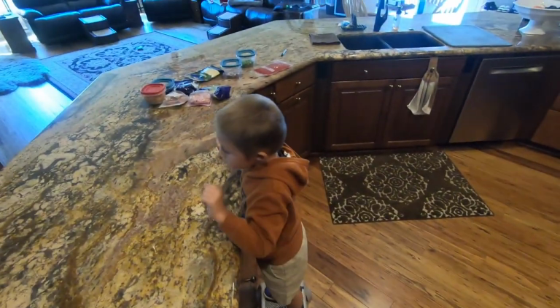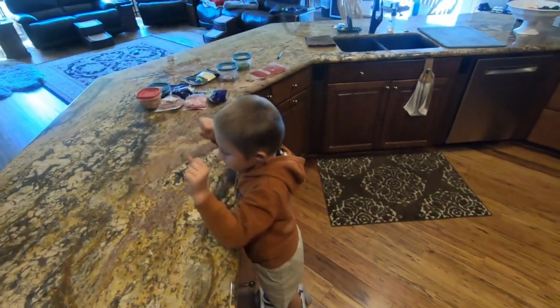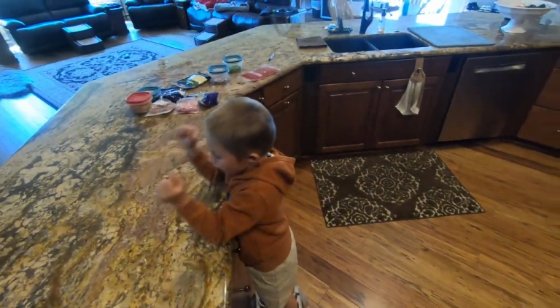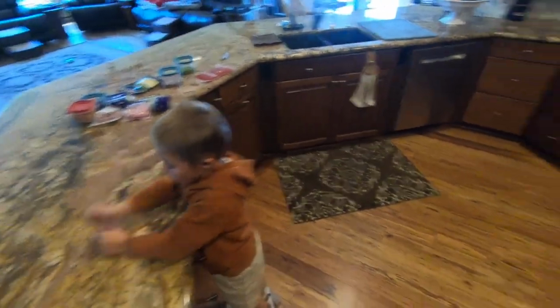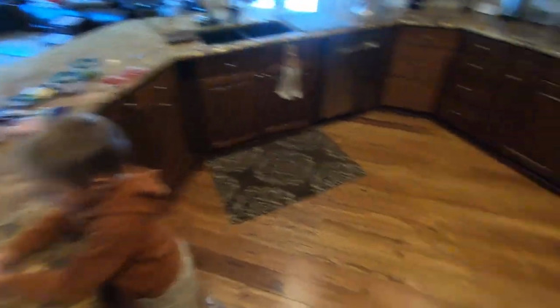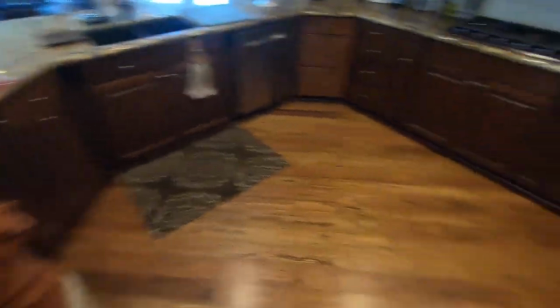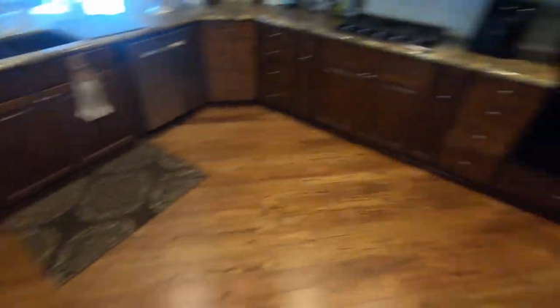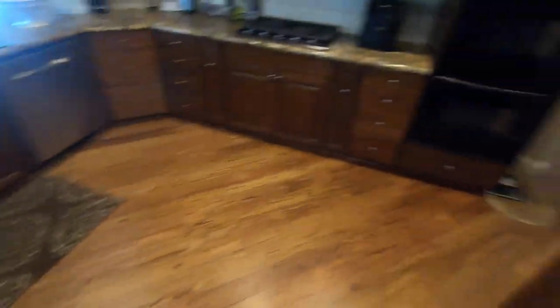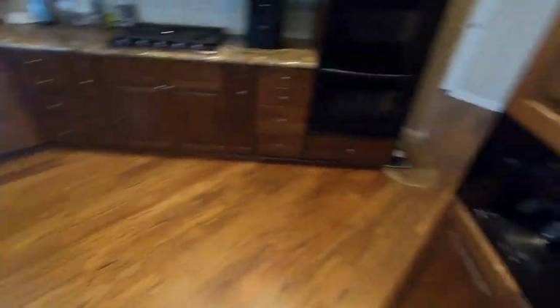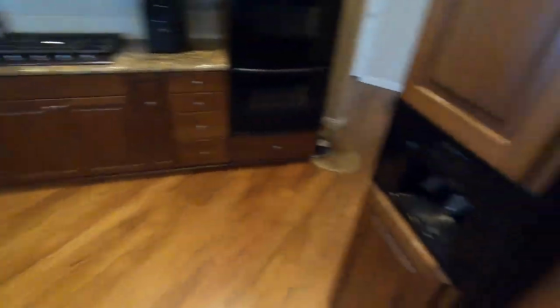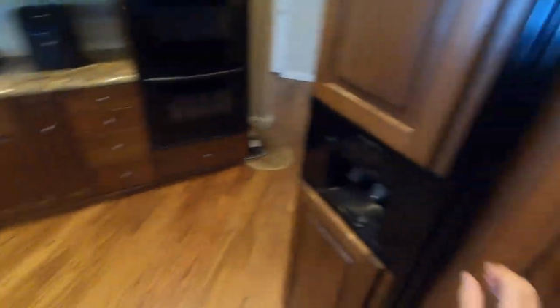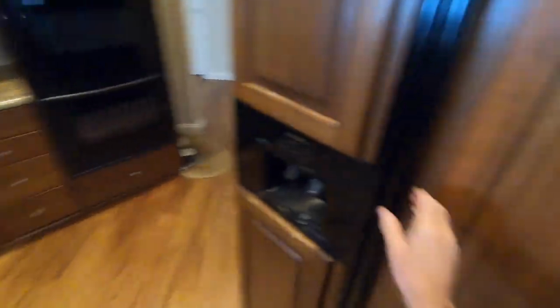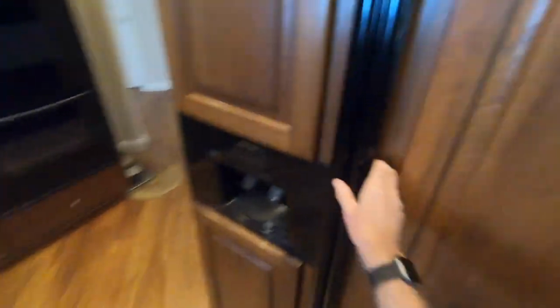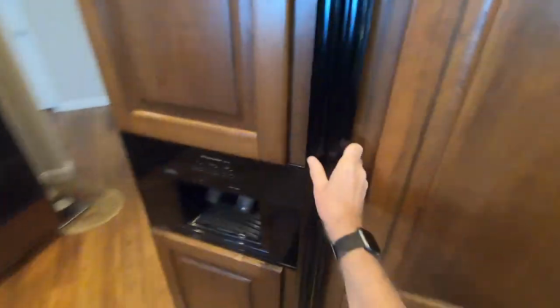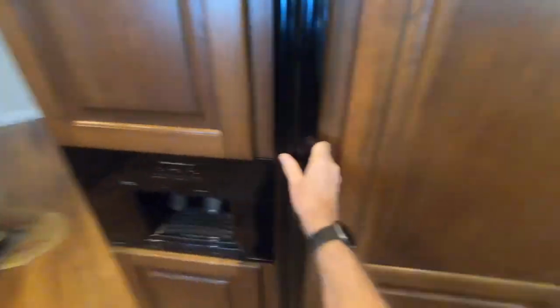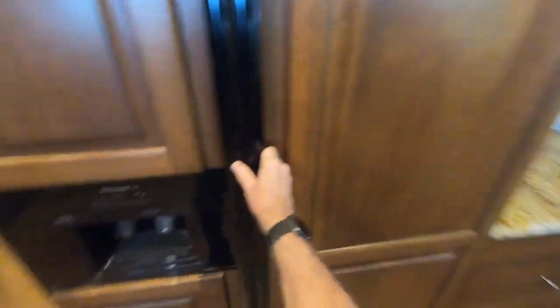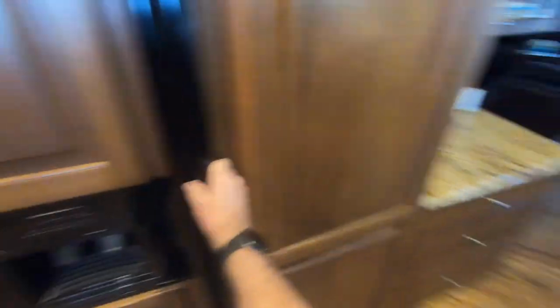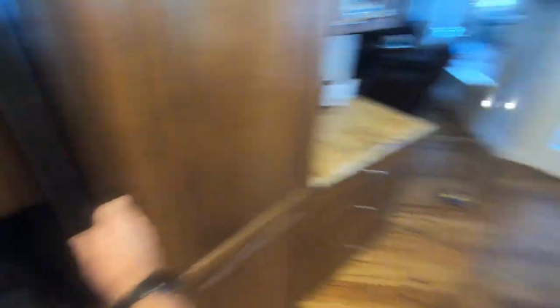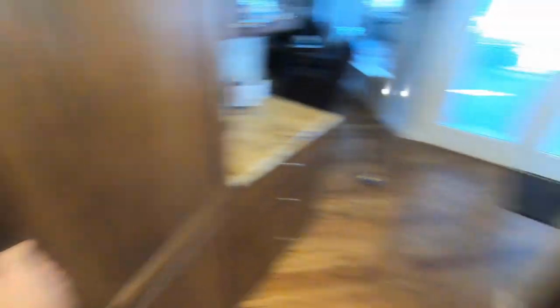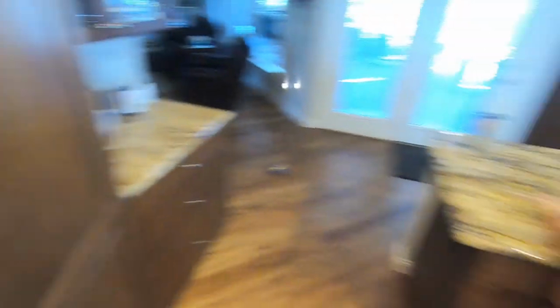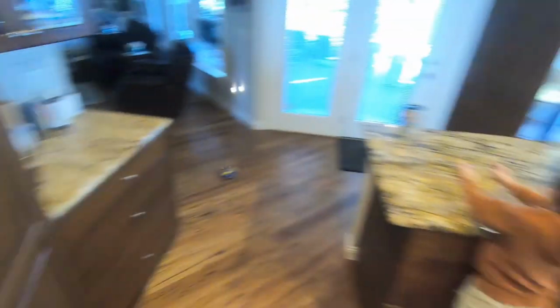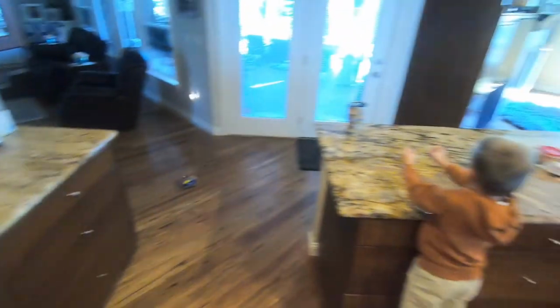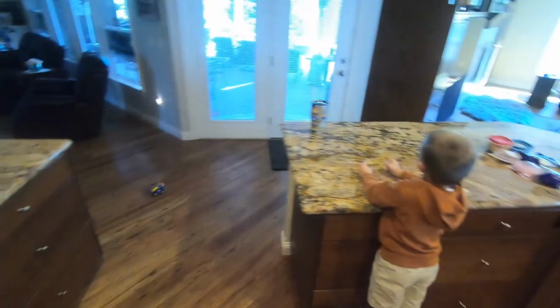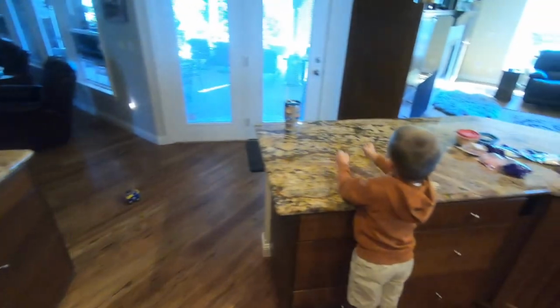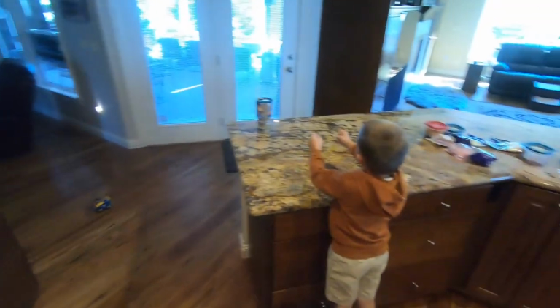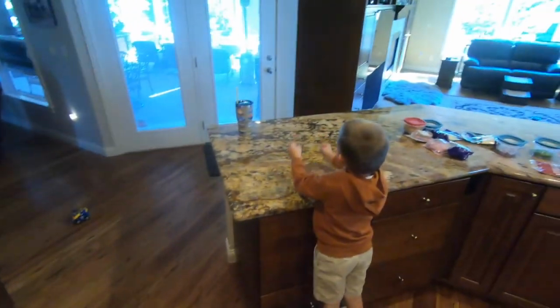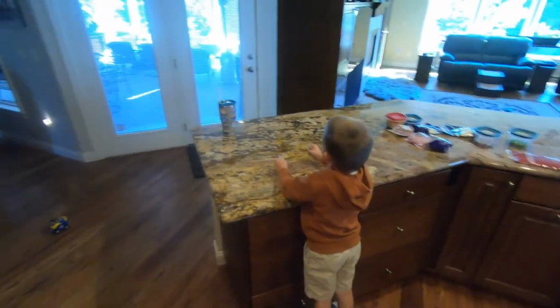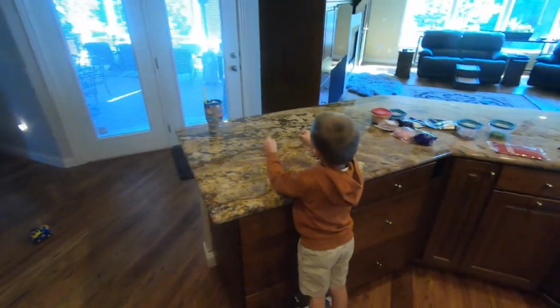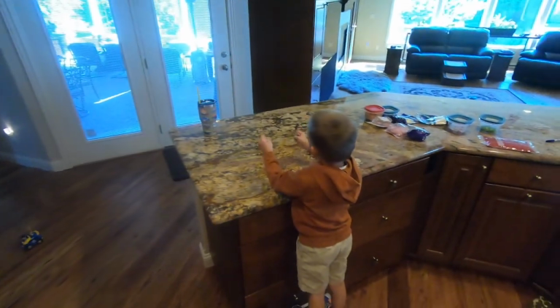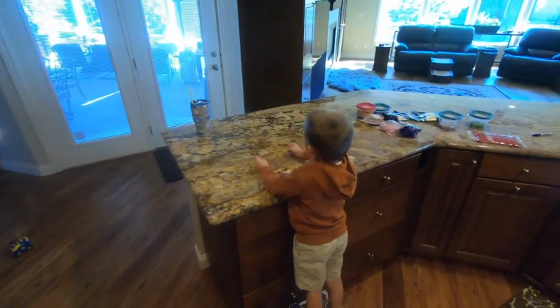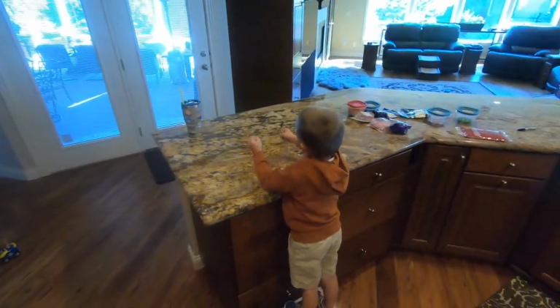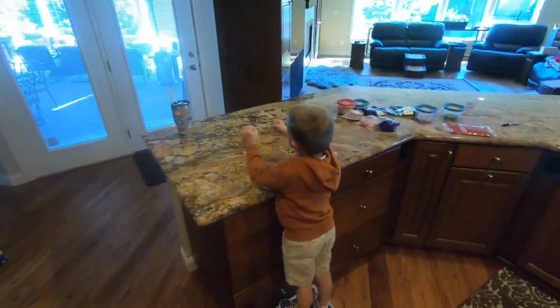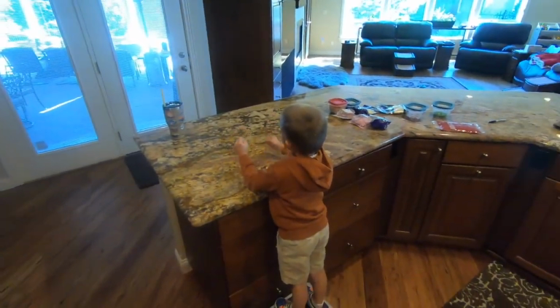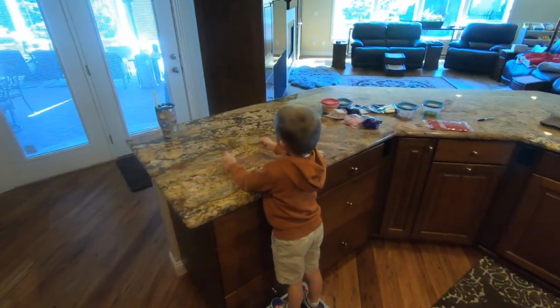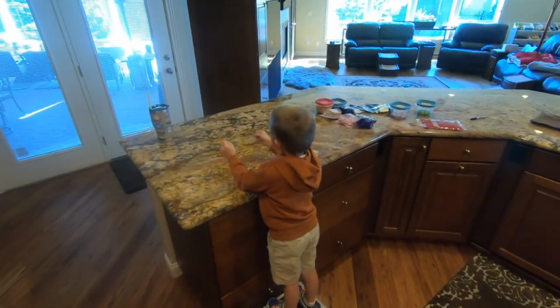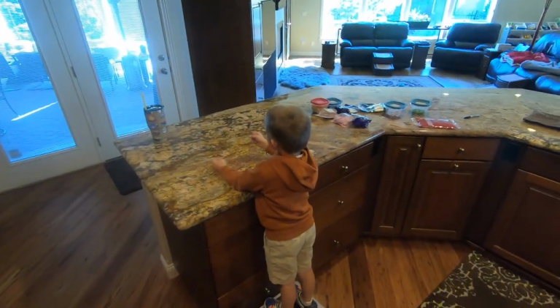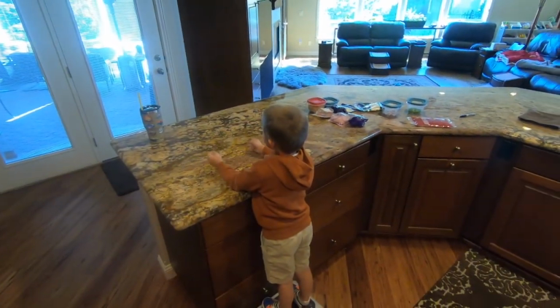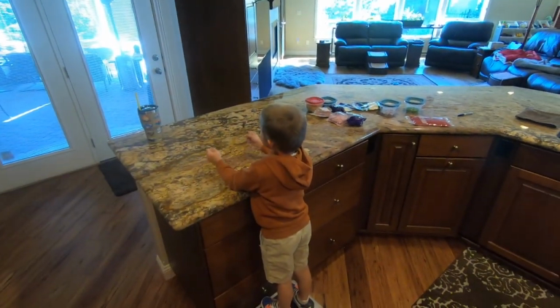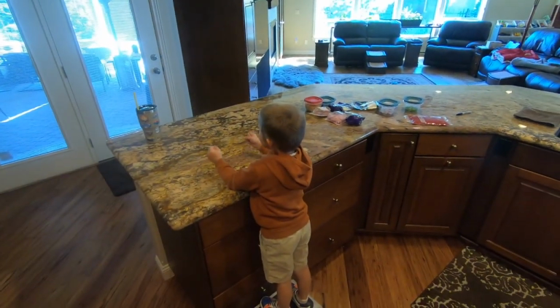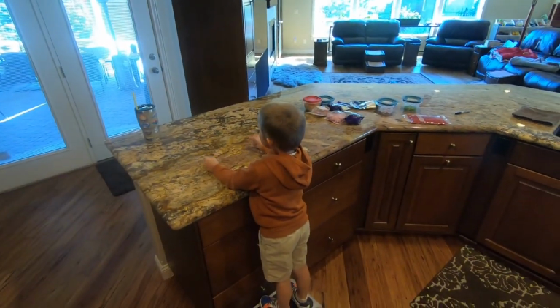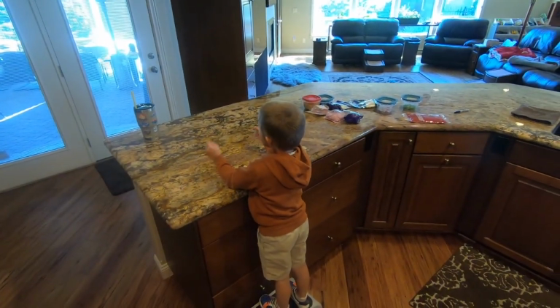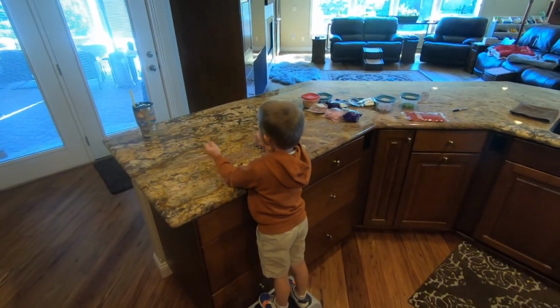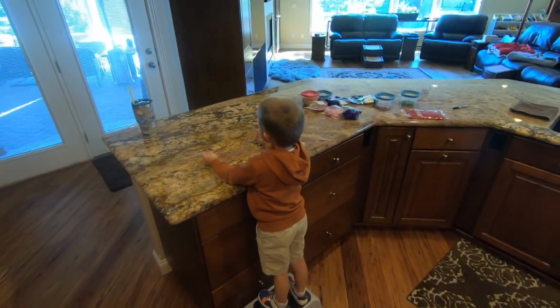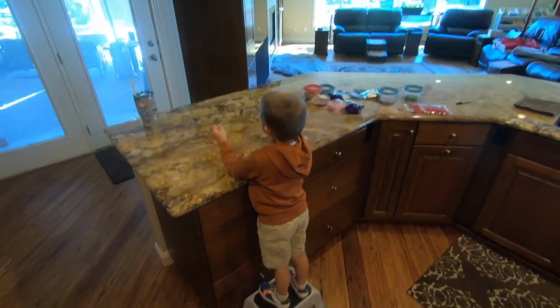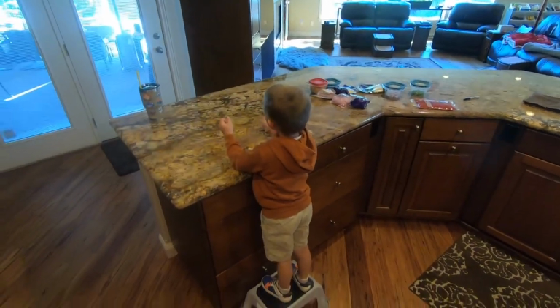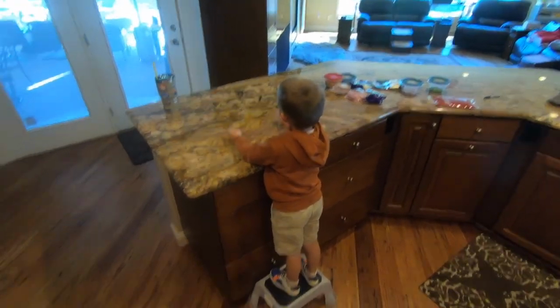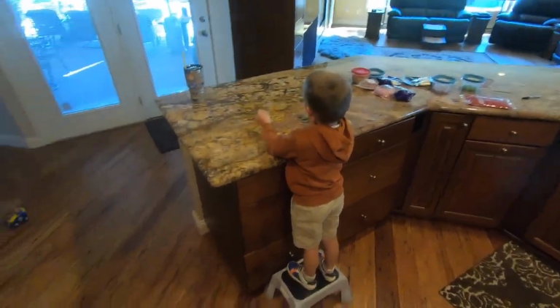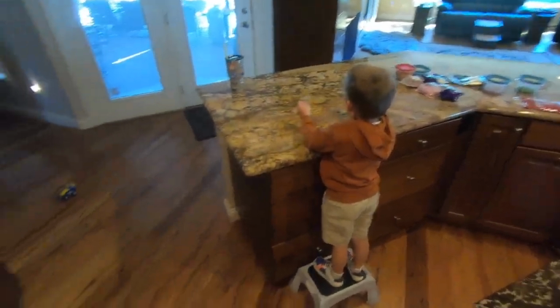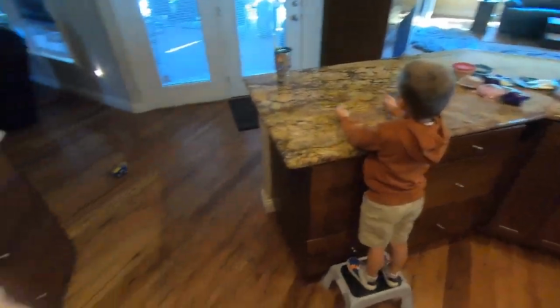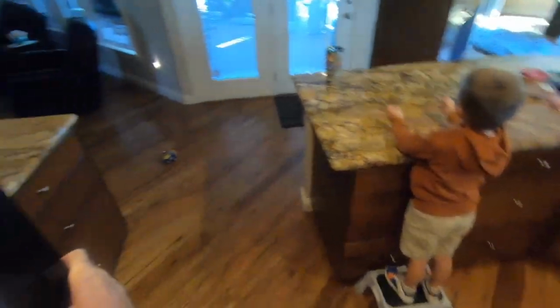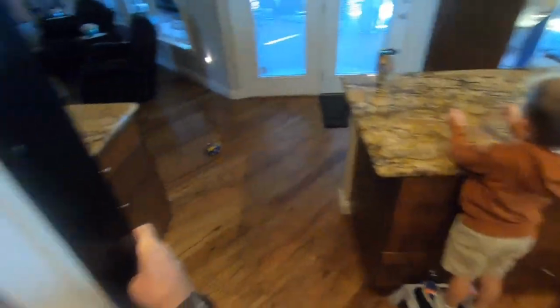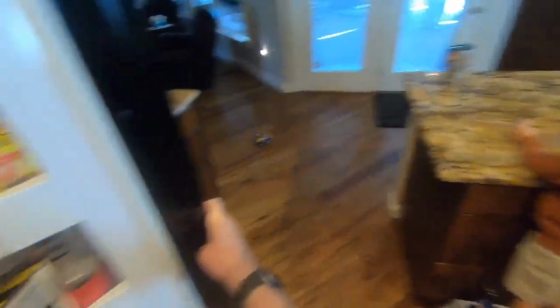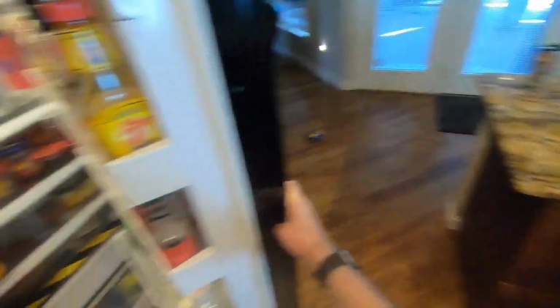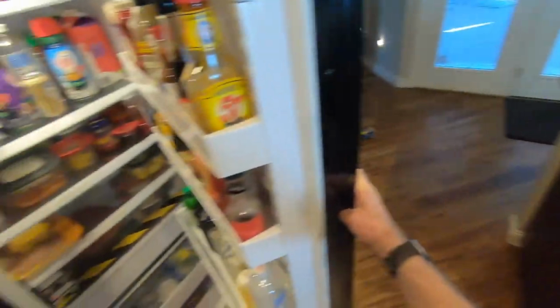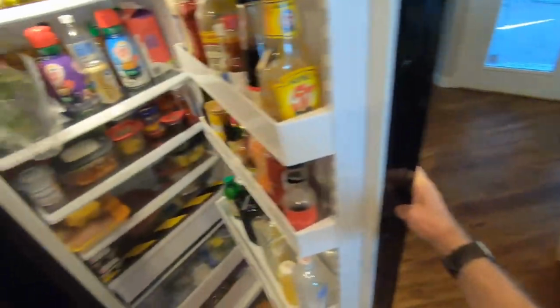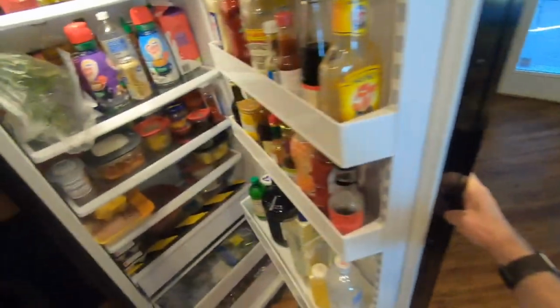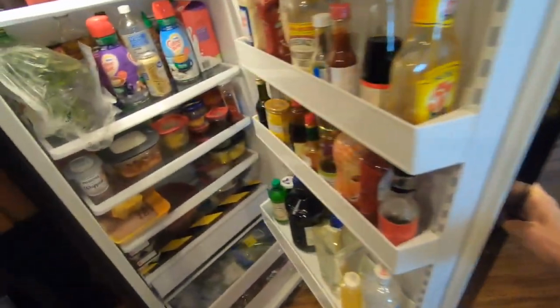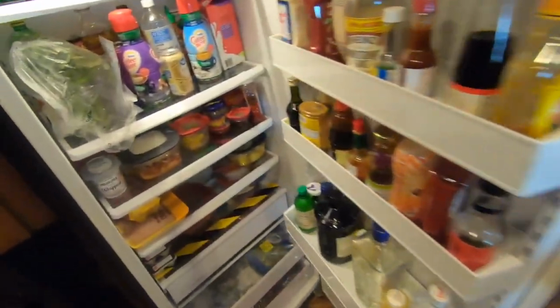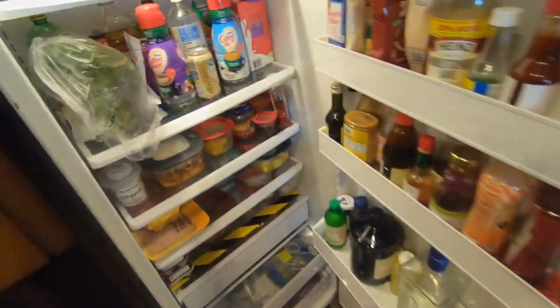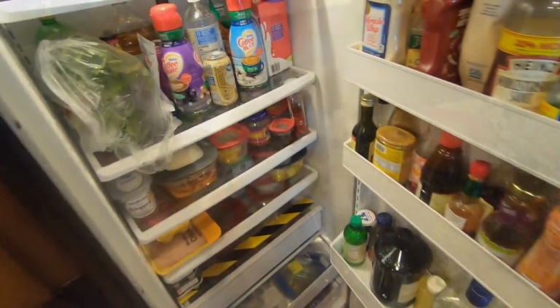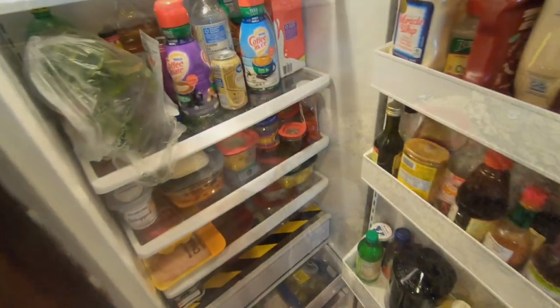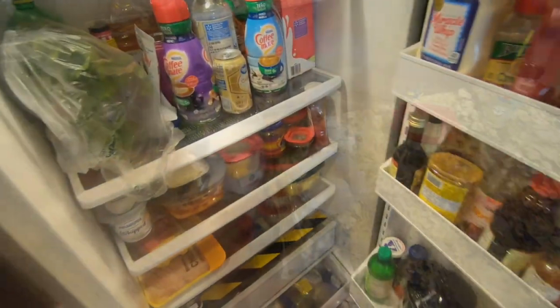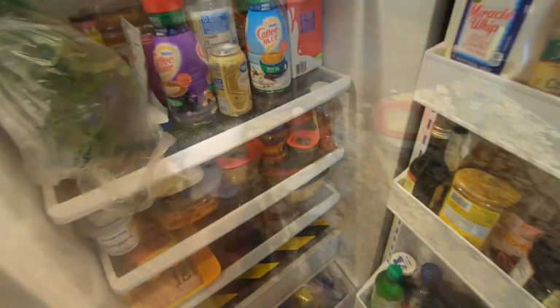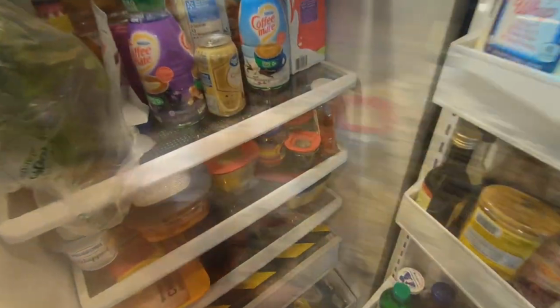I'm ready to make pizza! Okay, well, let's do it.